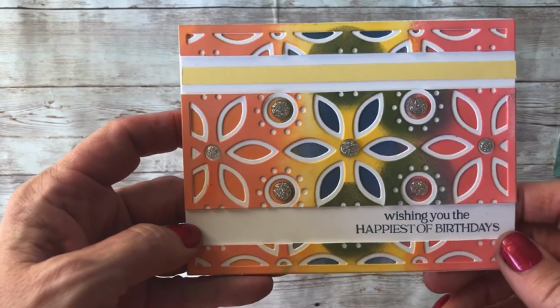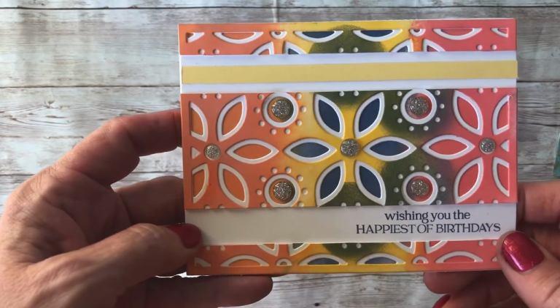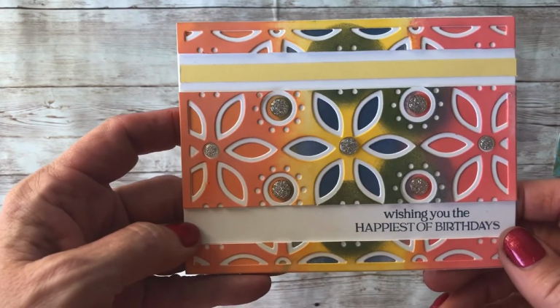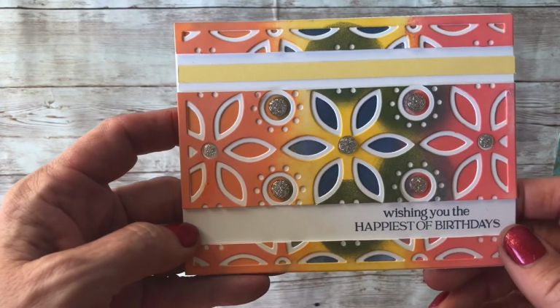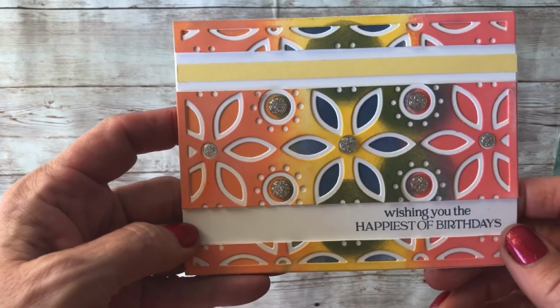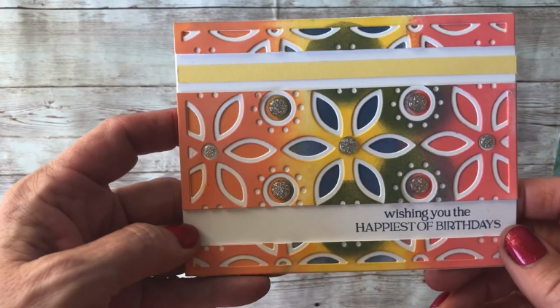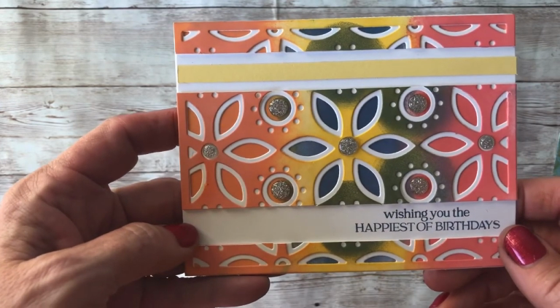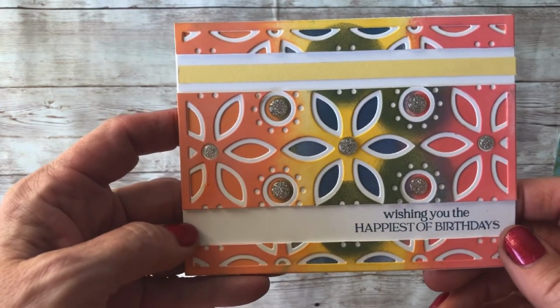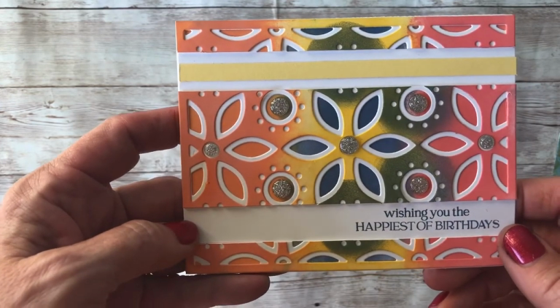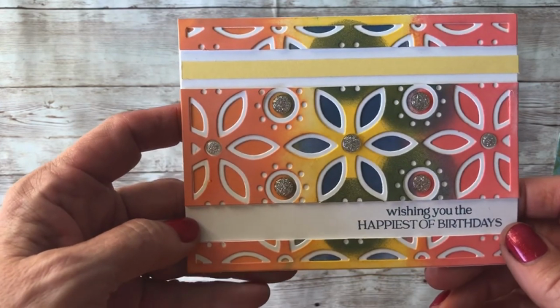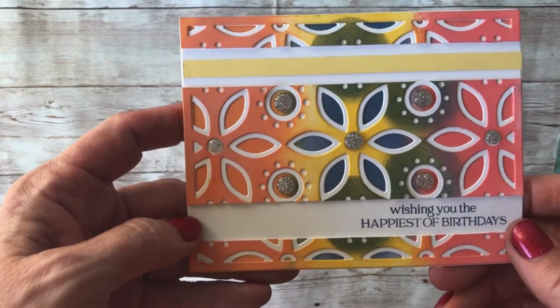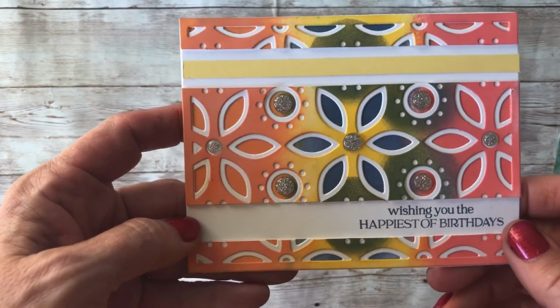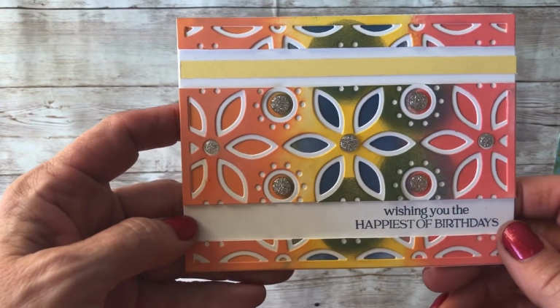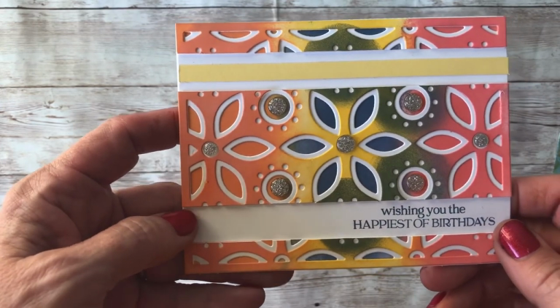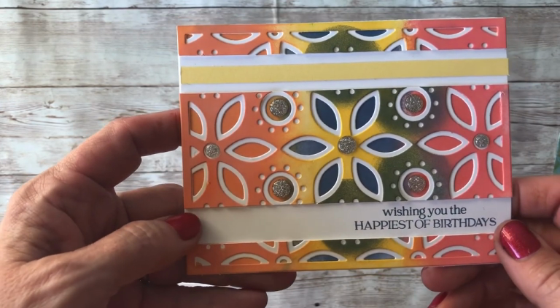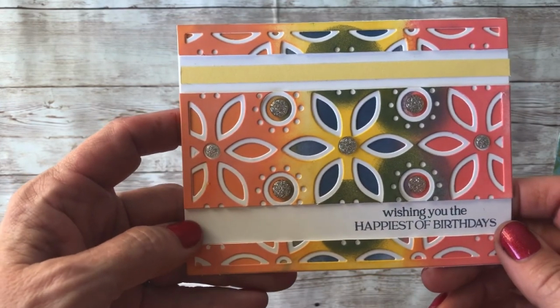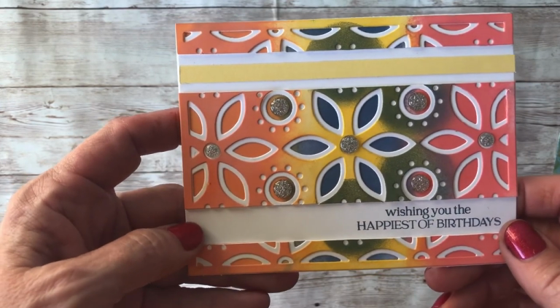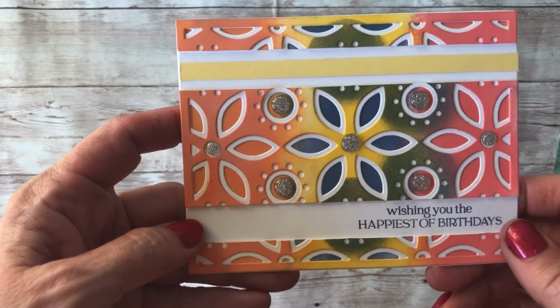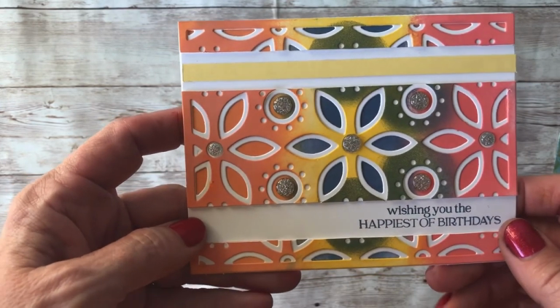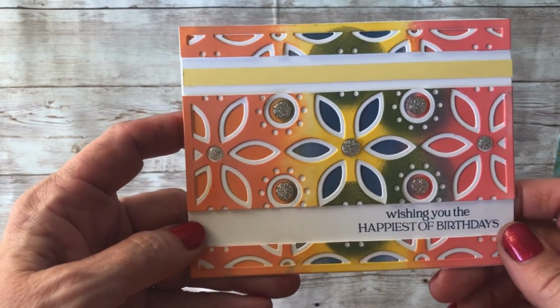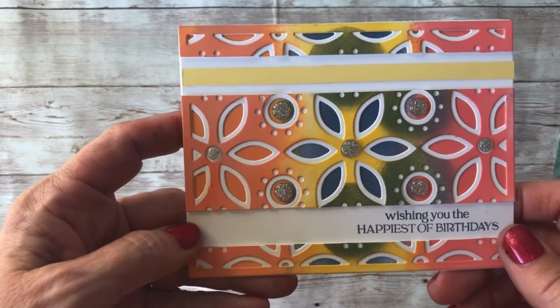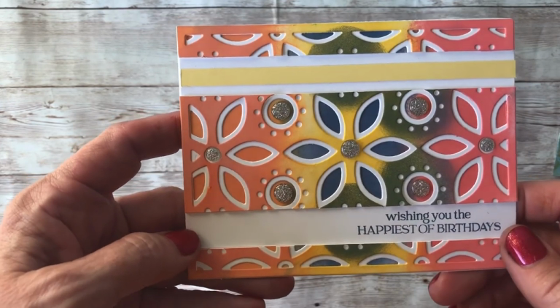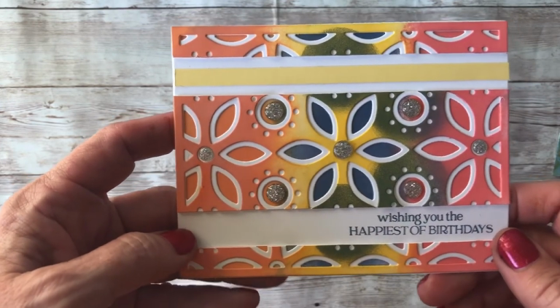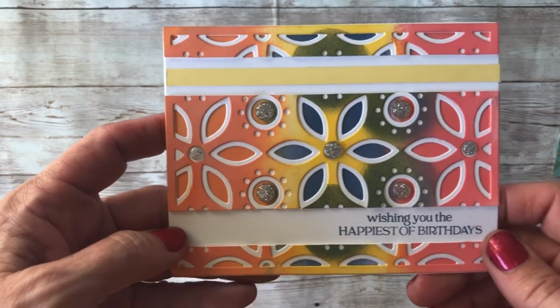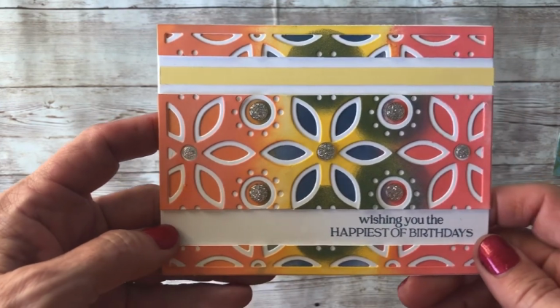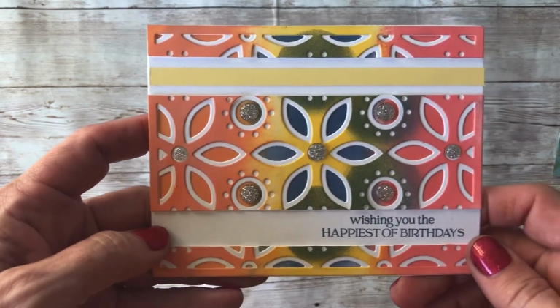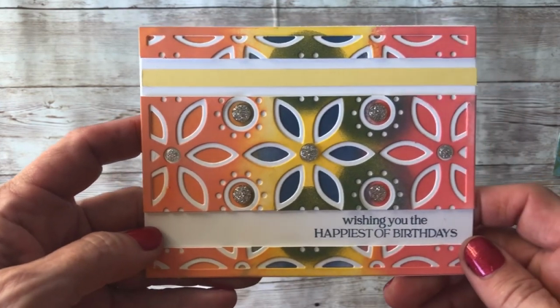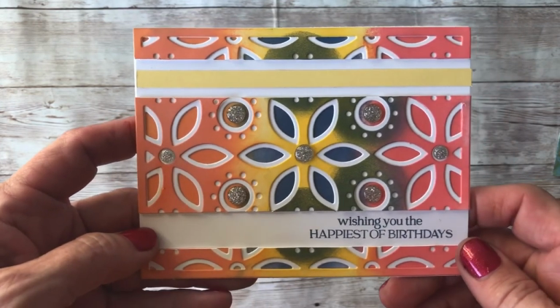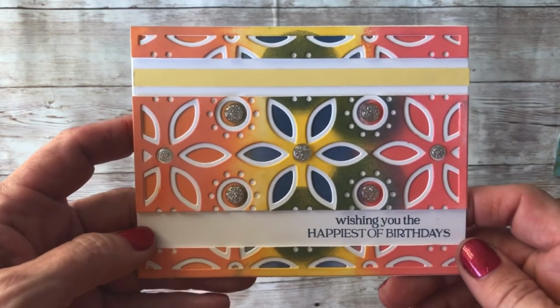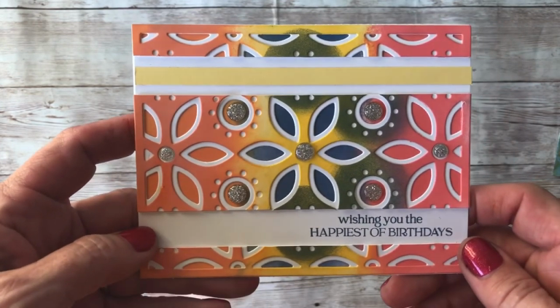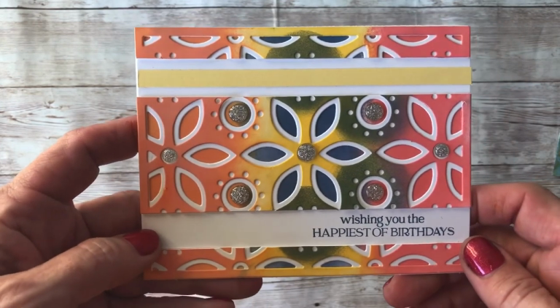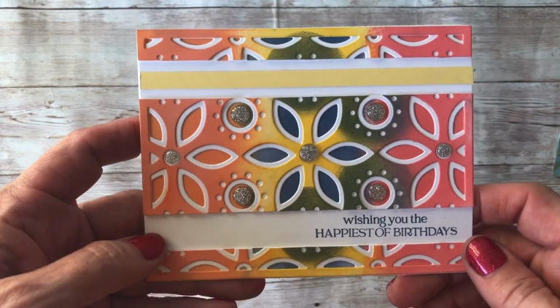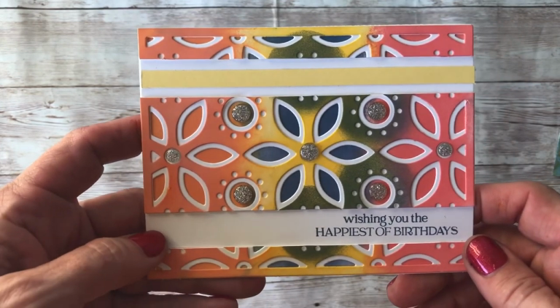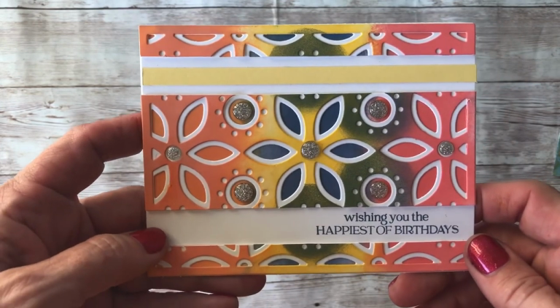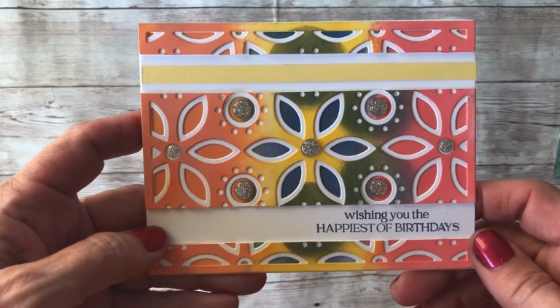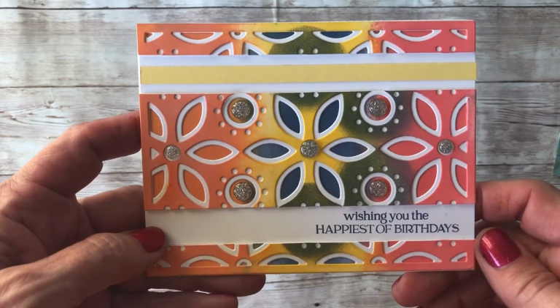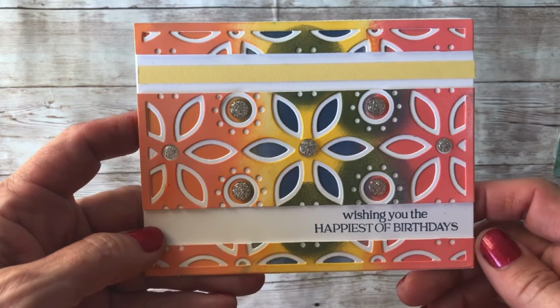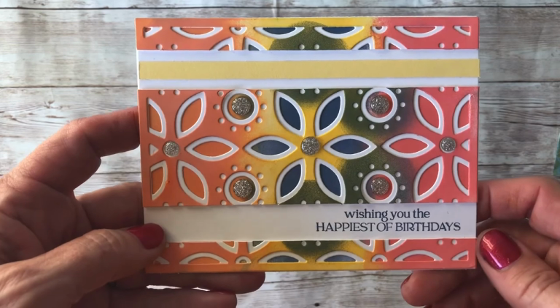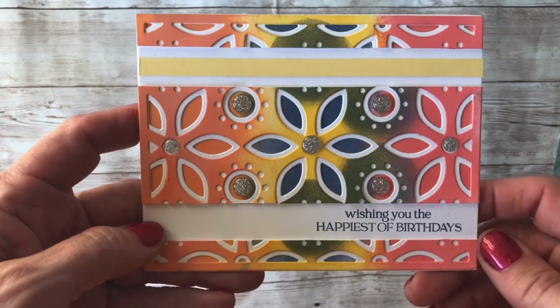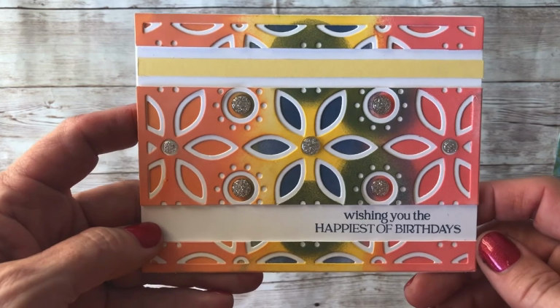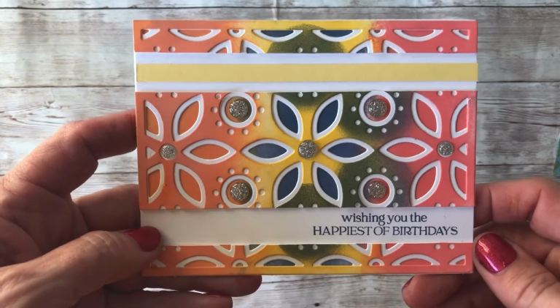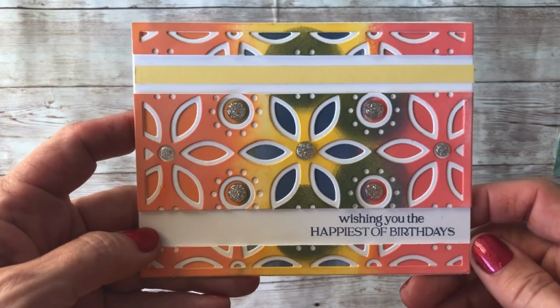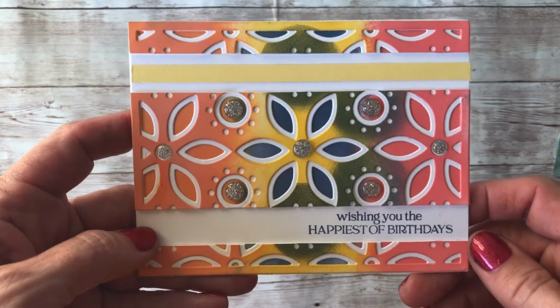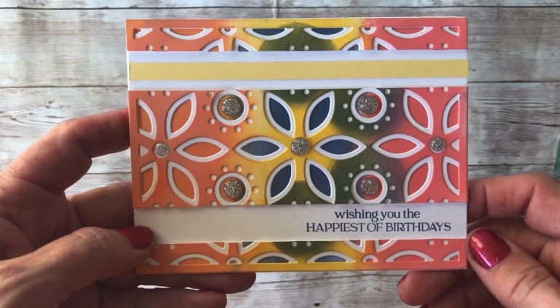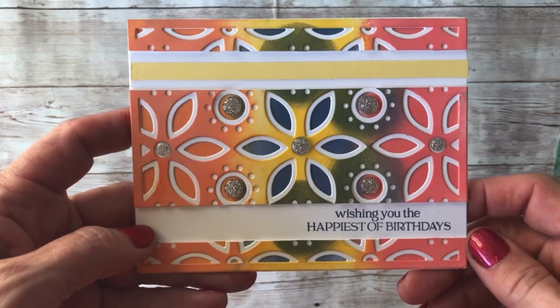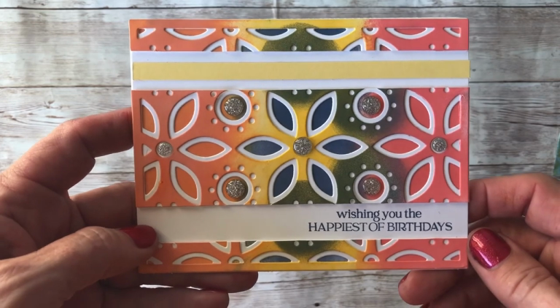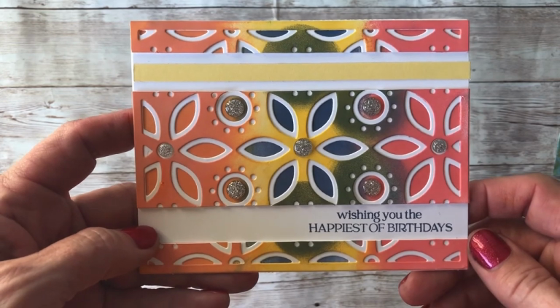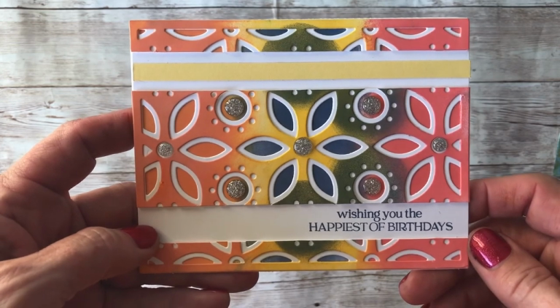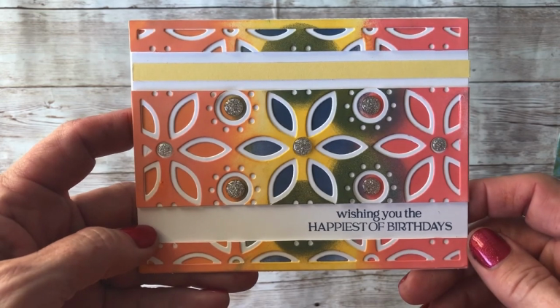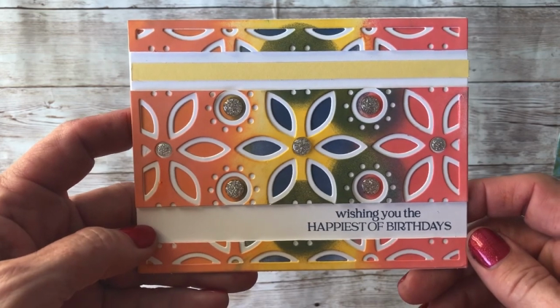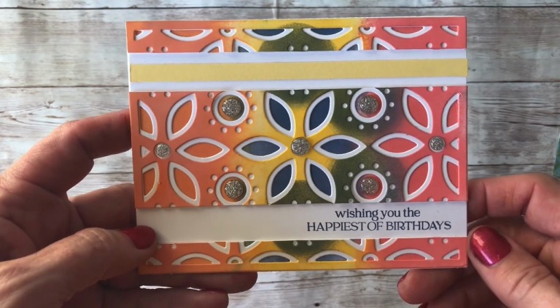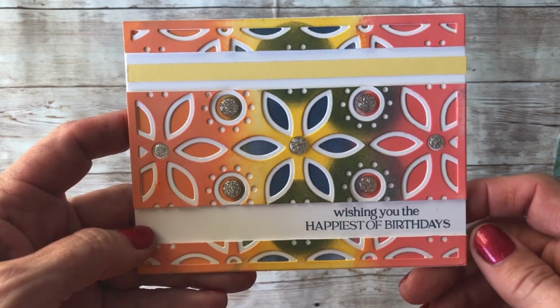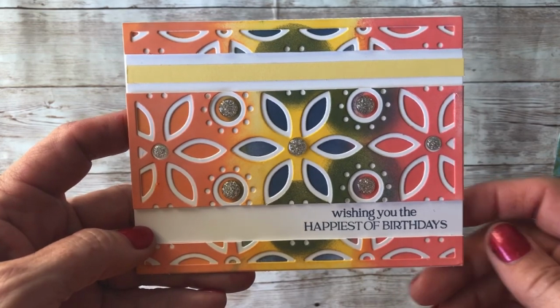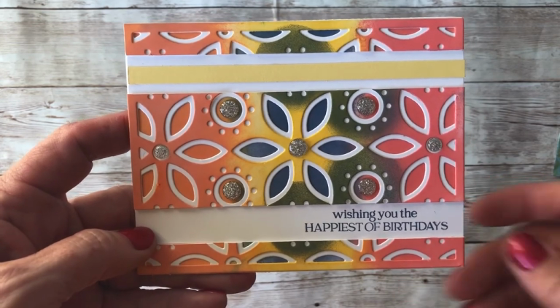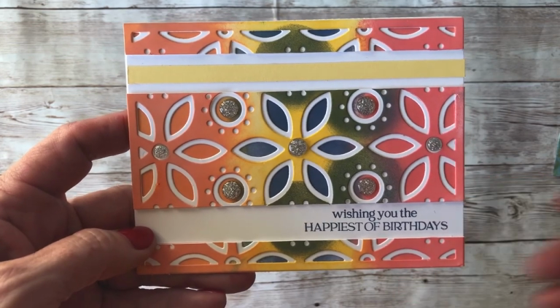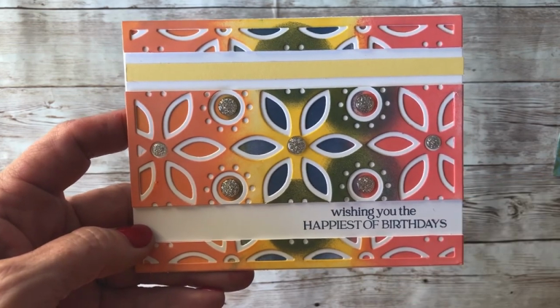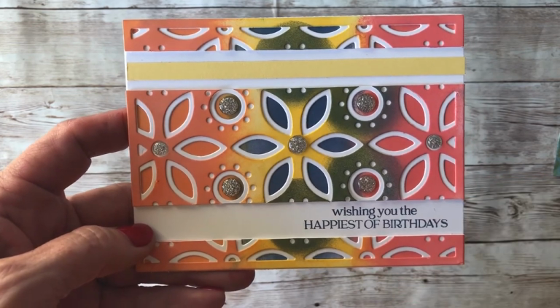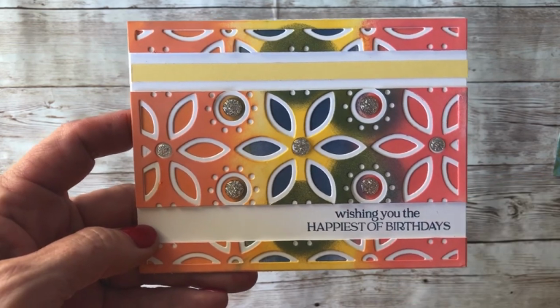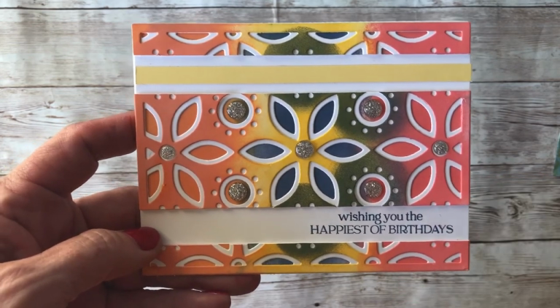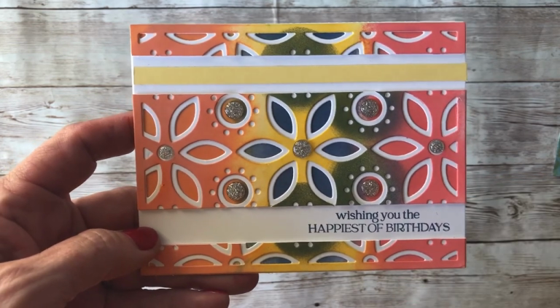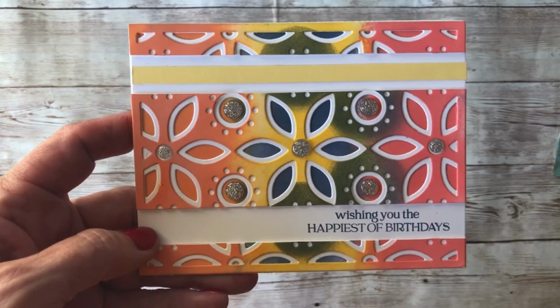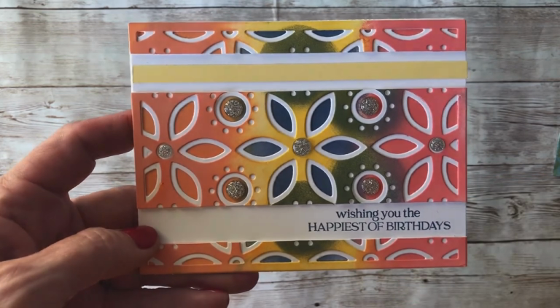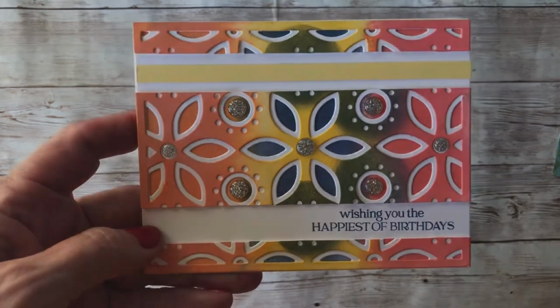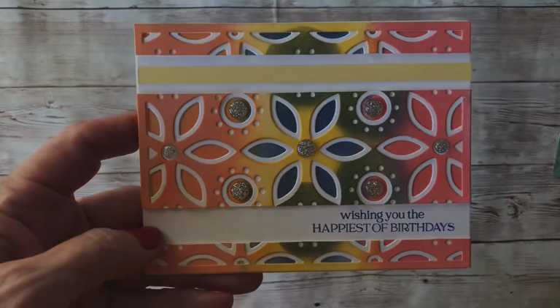All done! If you have any questions, let me know in the comments below. I will also put a list of where you can buy these products. Thanks everybody!